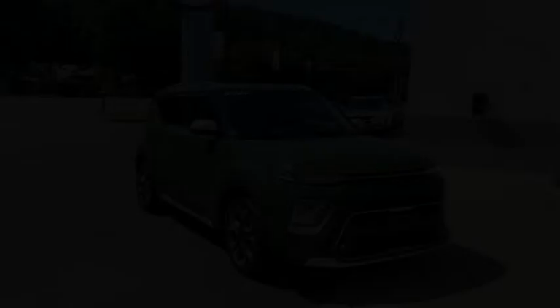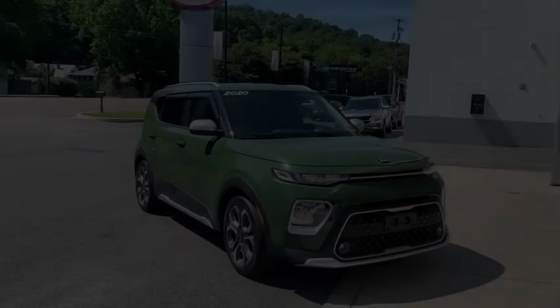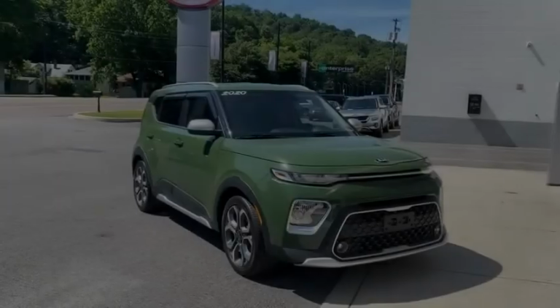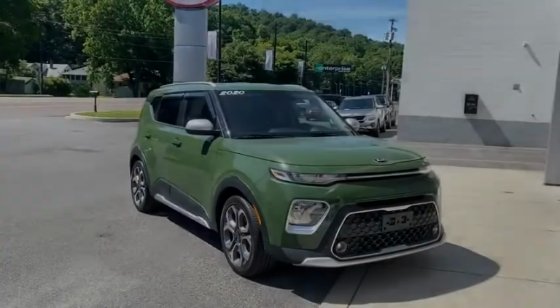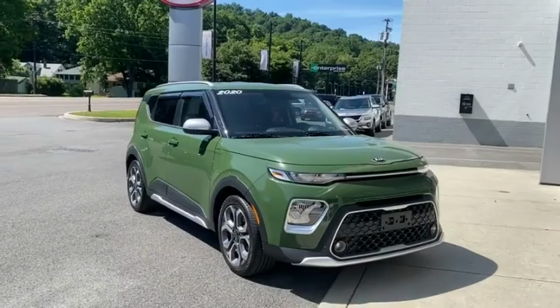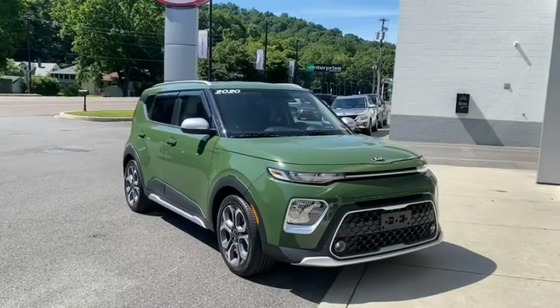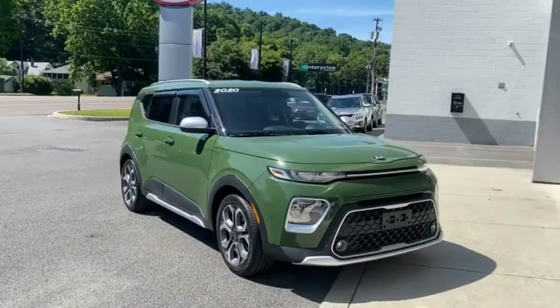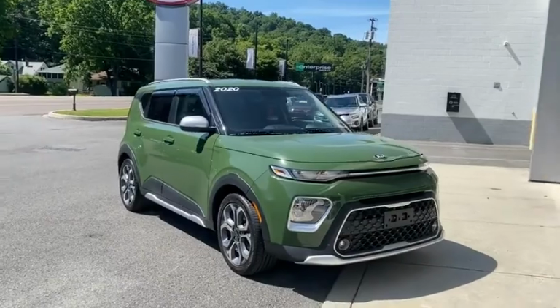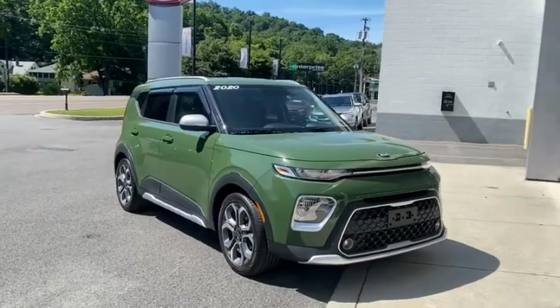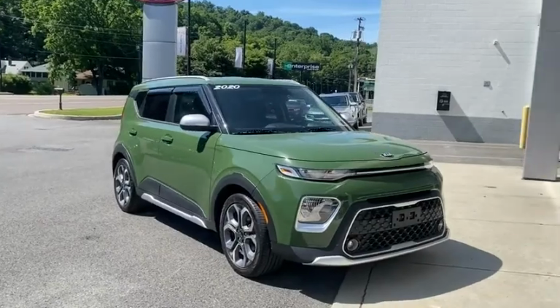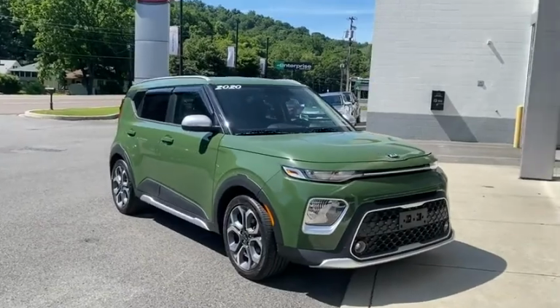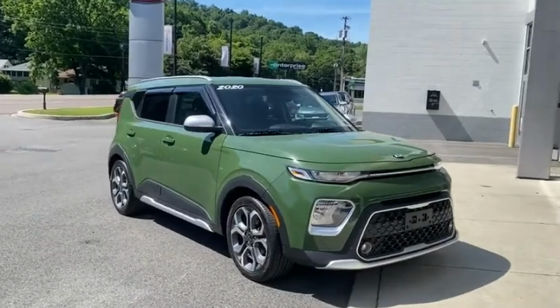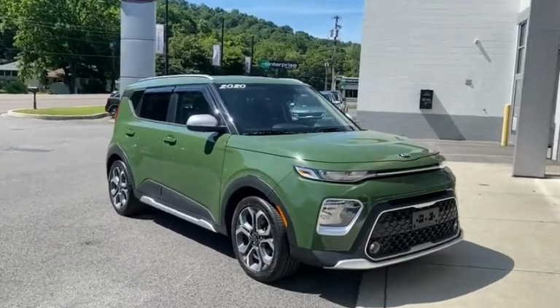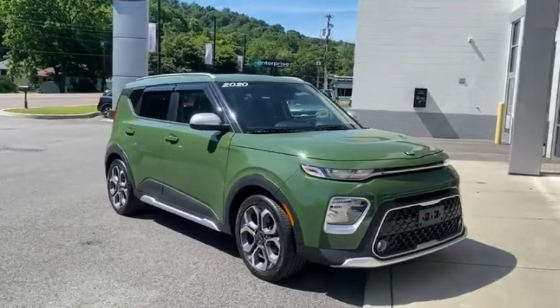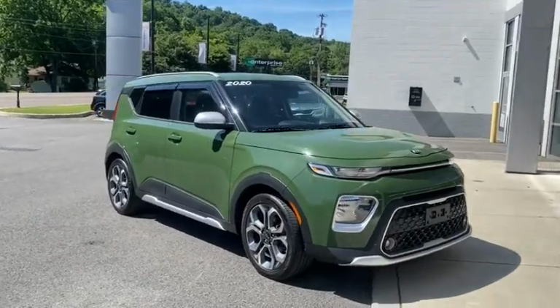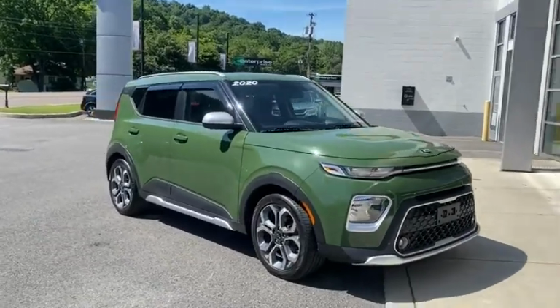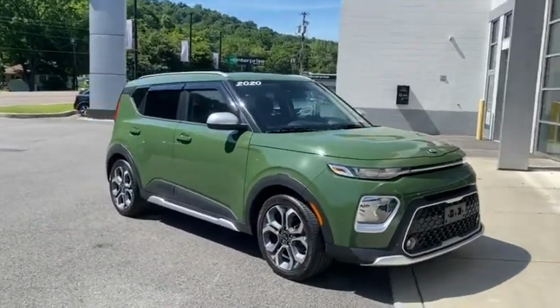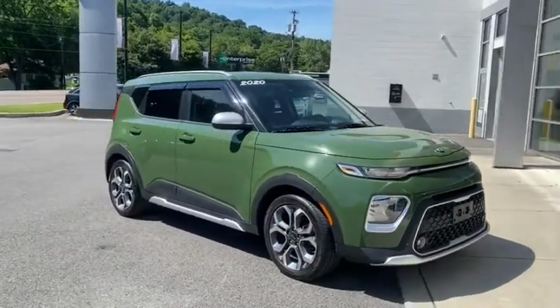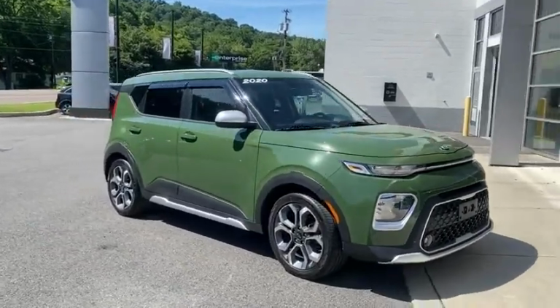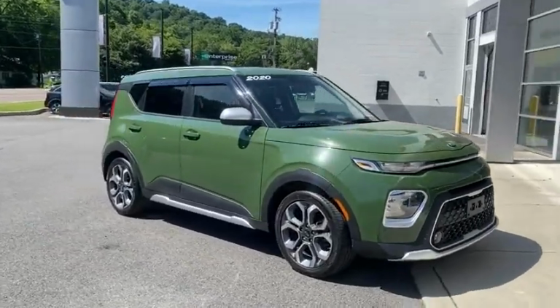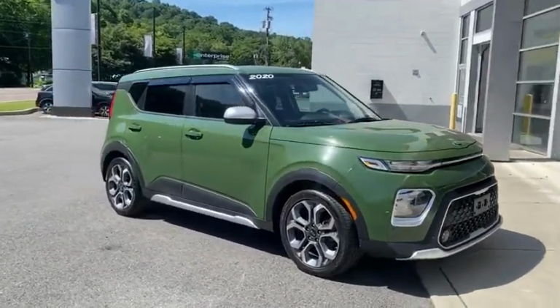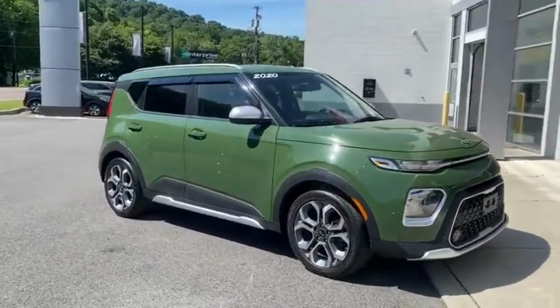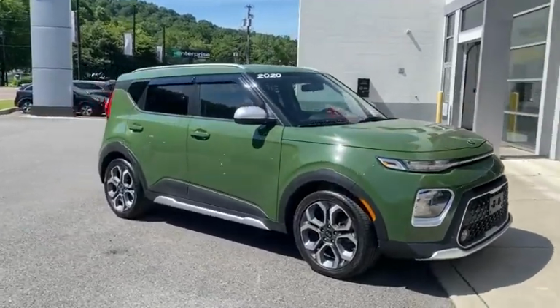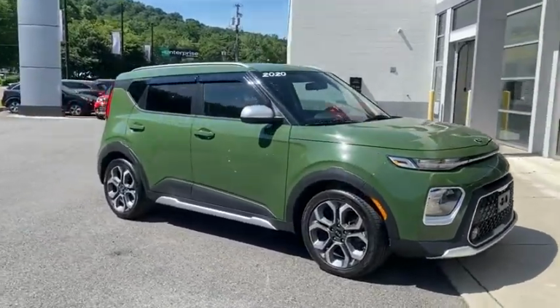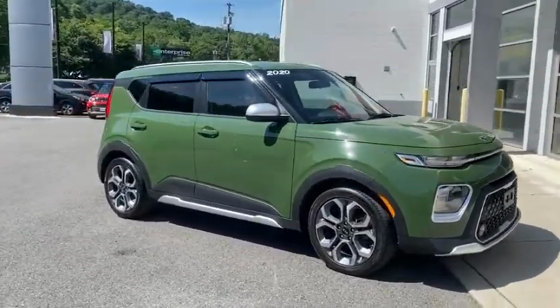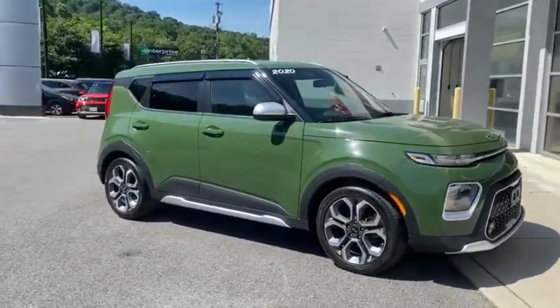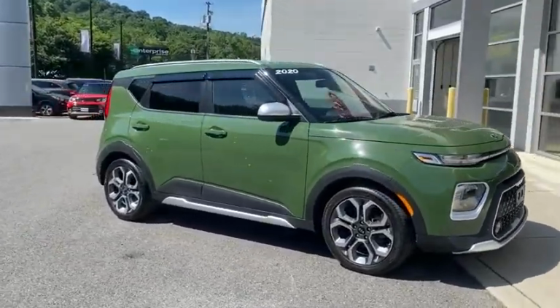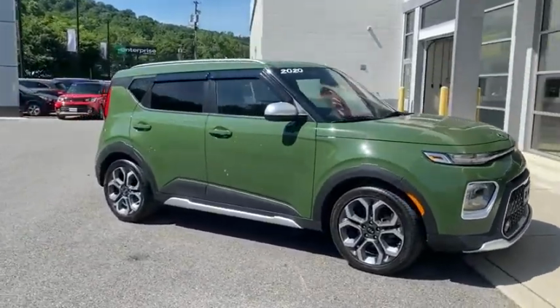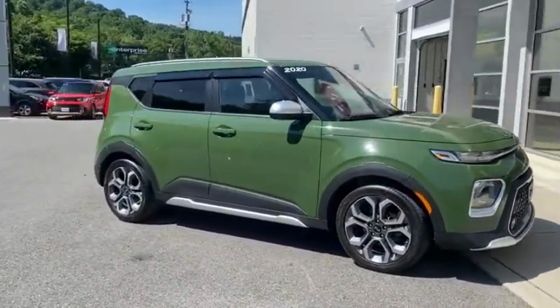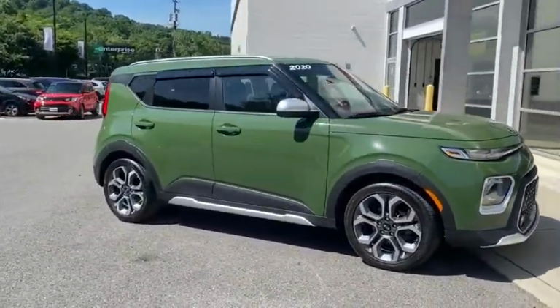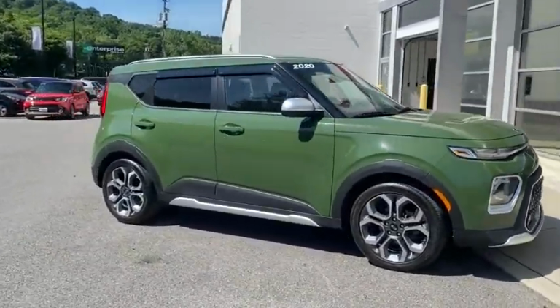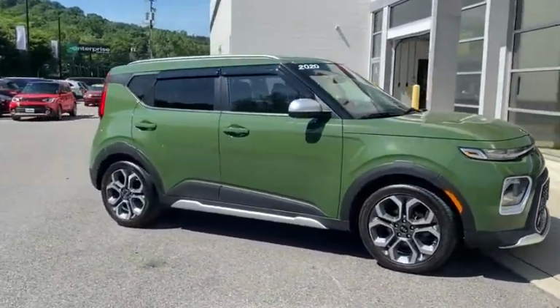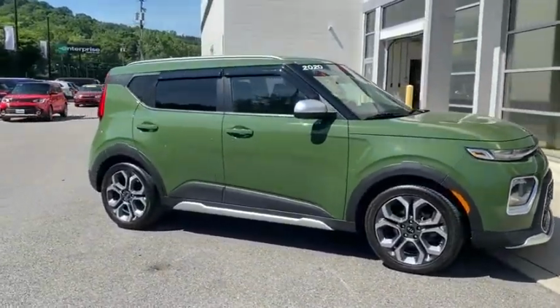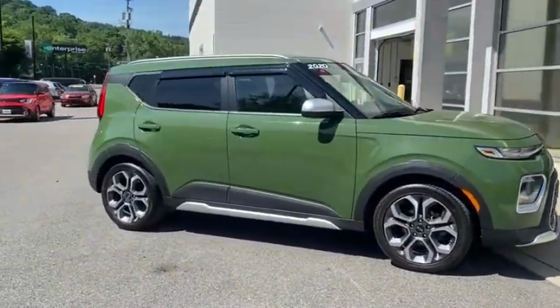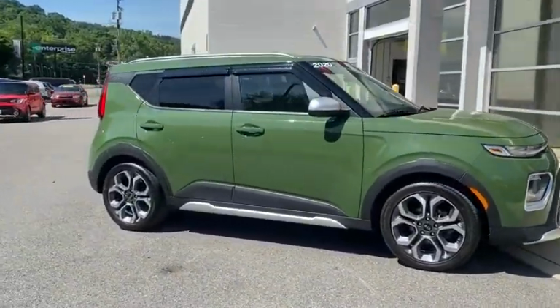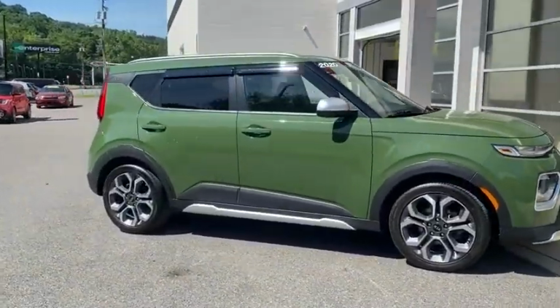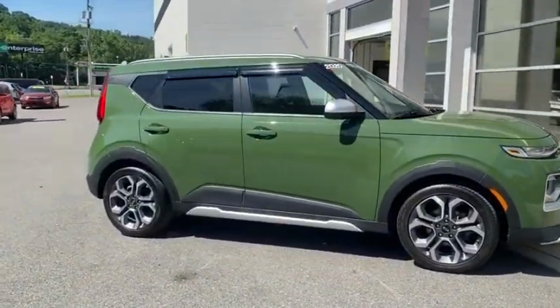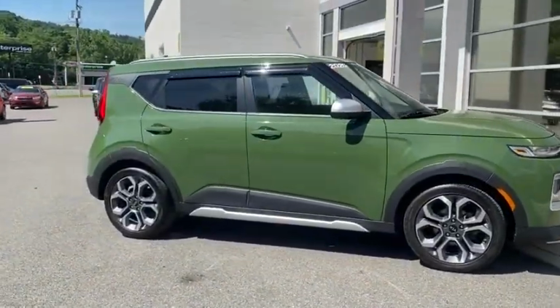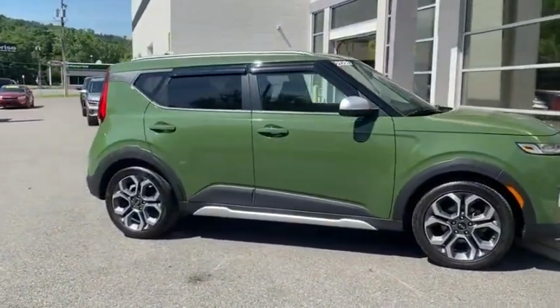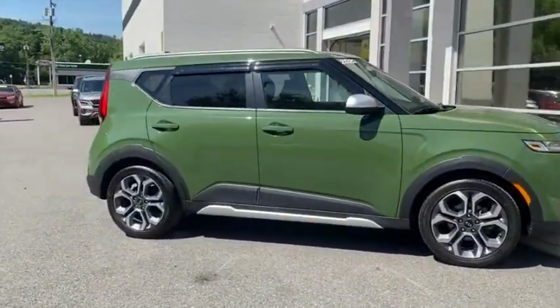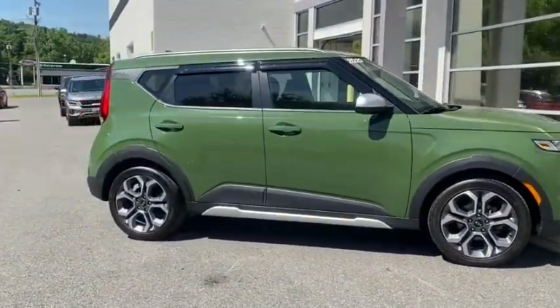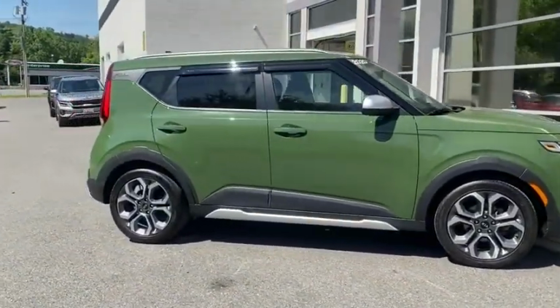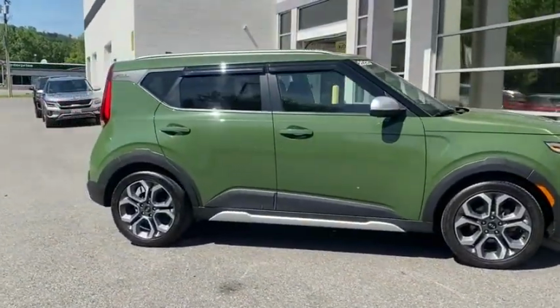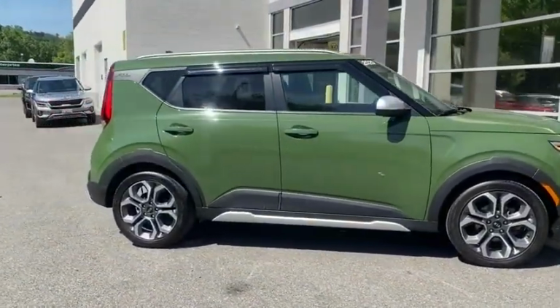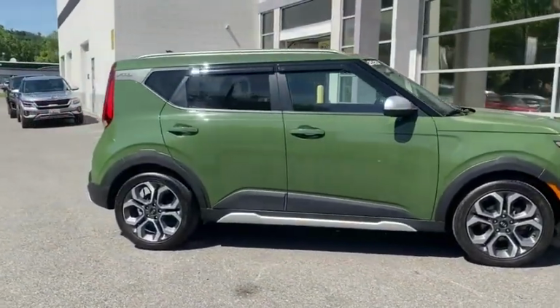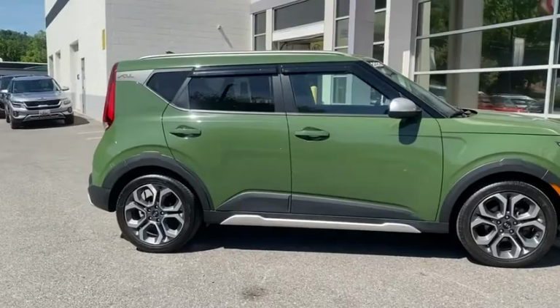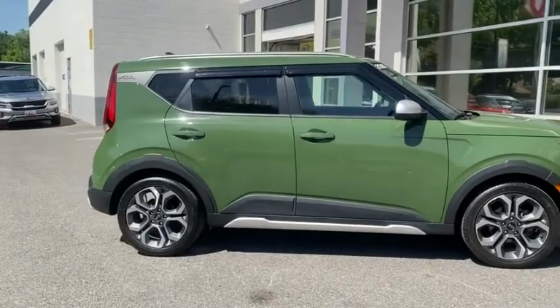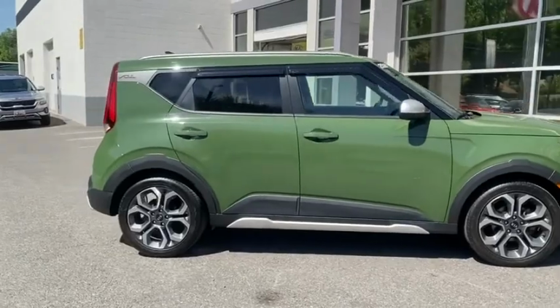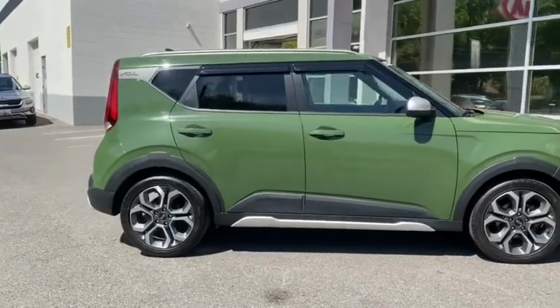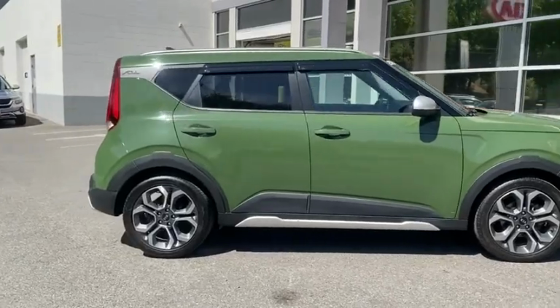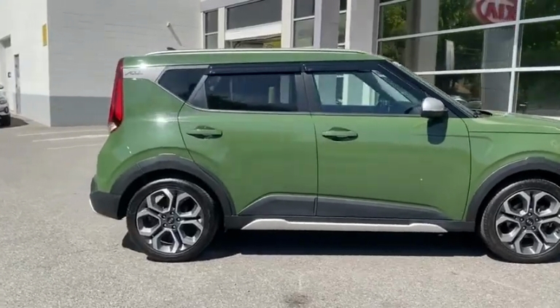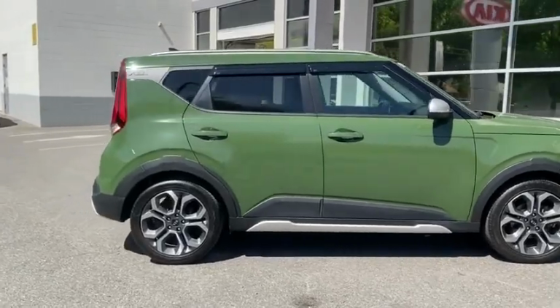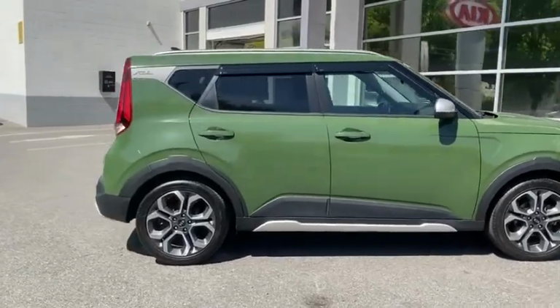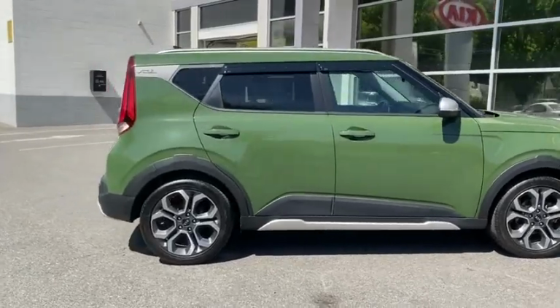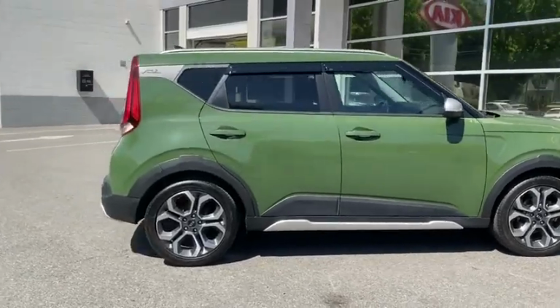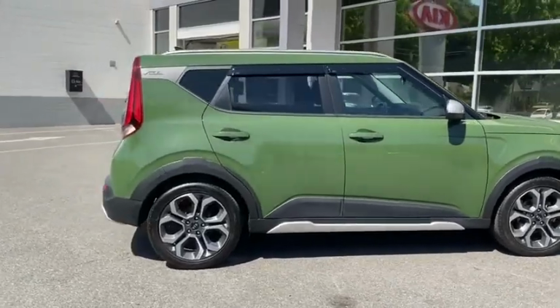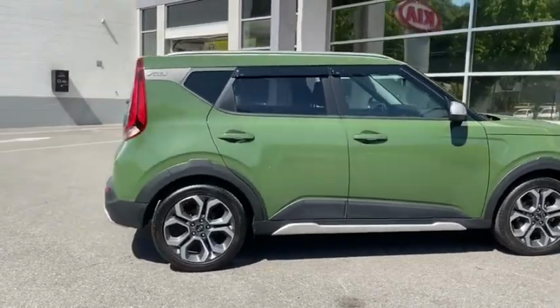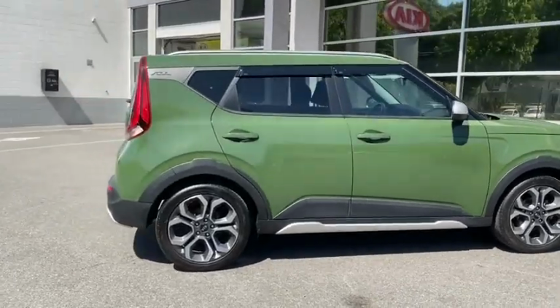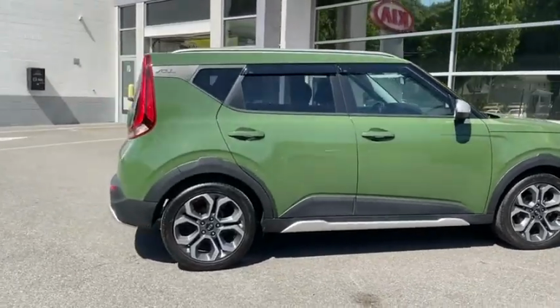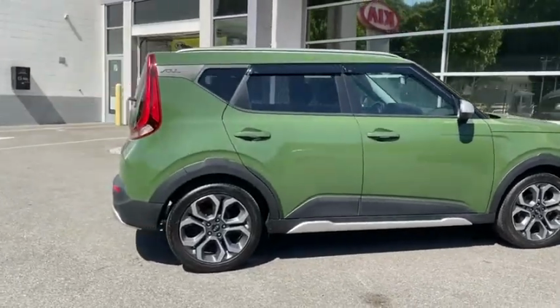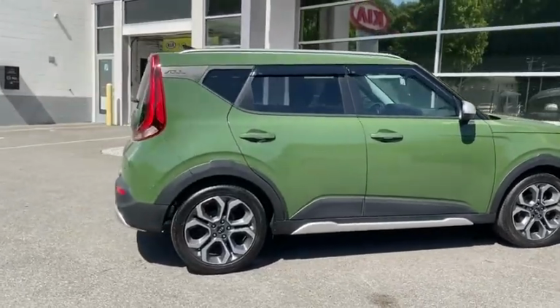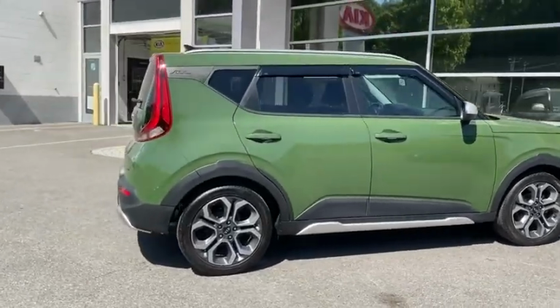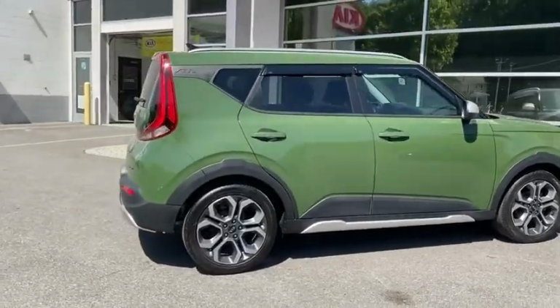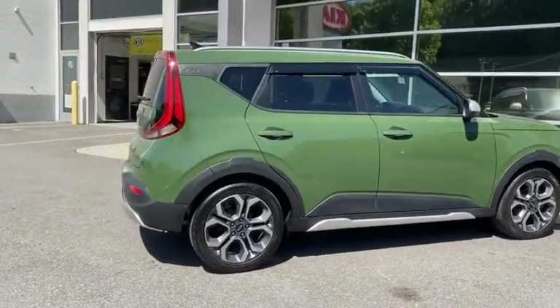Looking for the right vehicle? Check out the 2020 Kia Soul. The Soul is quick and ready with its innovative, catchy style,